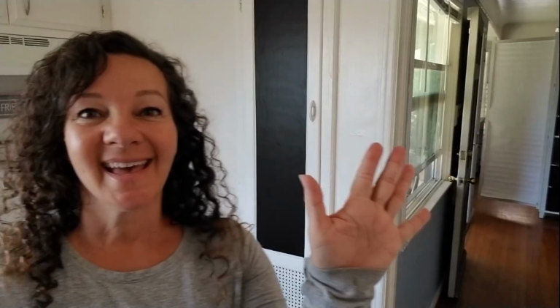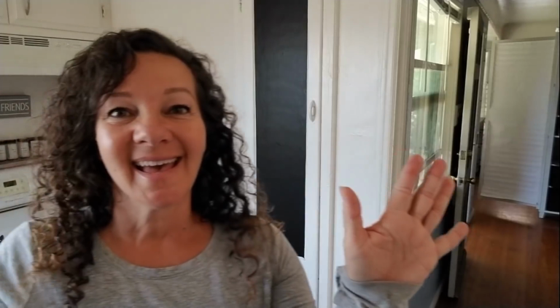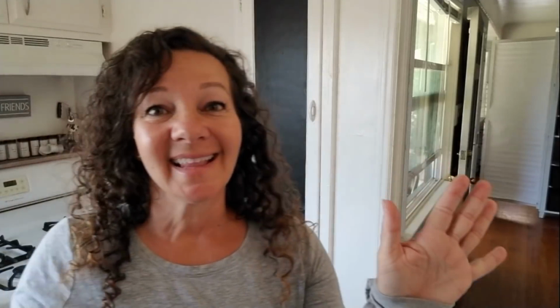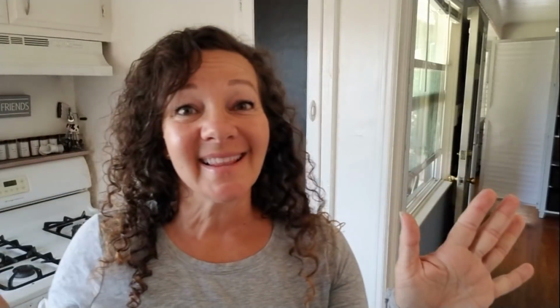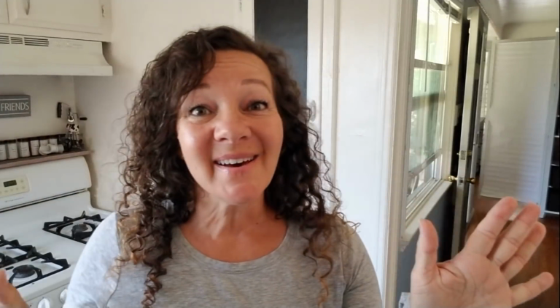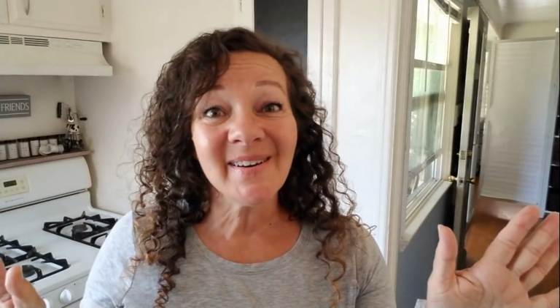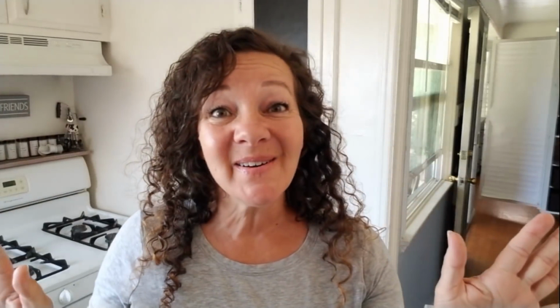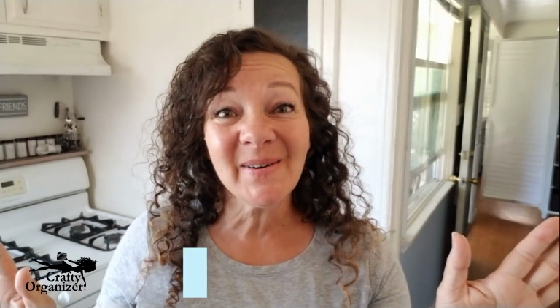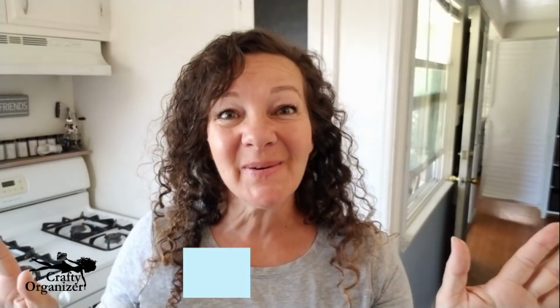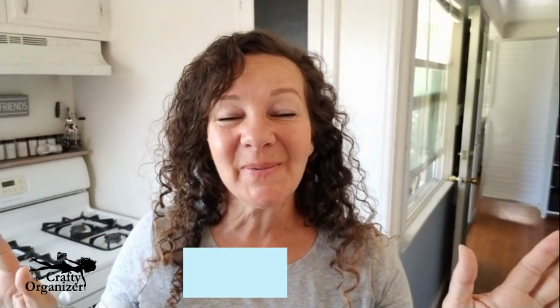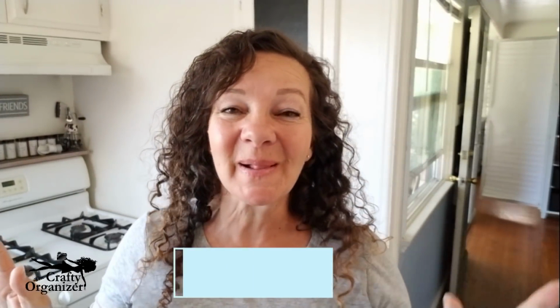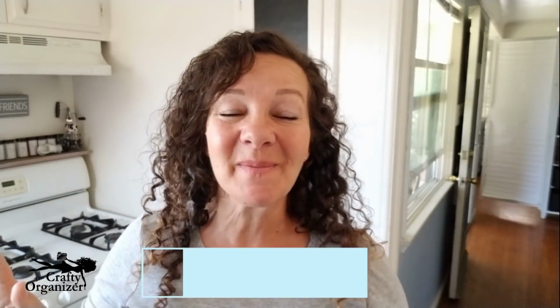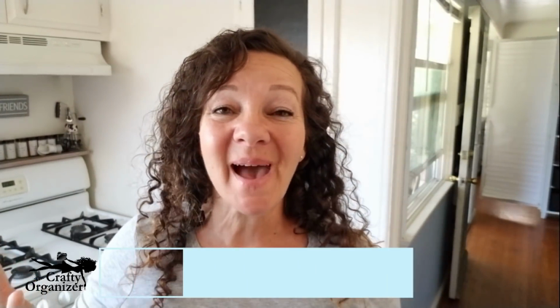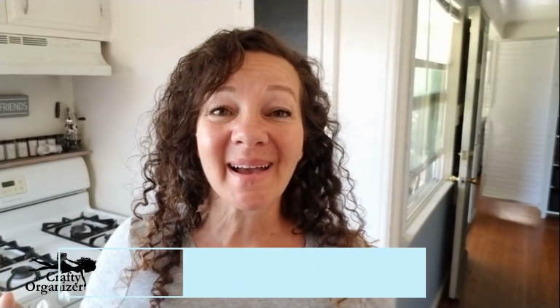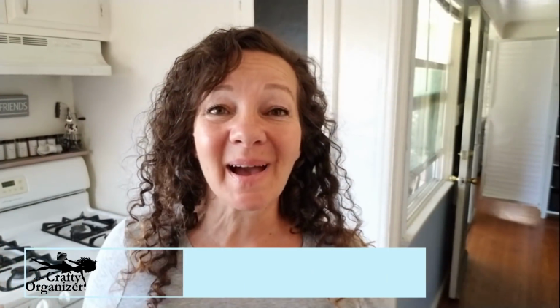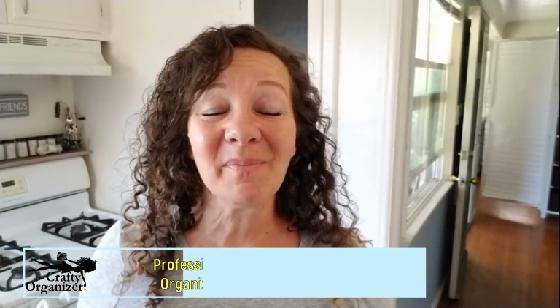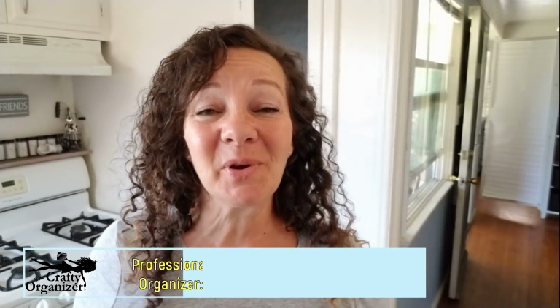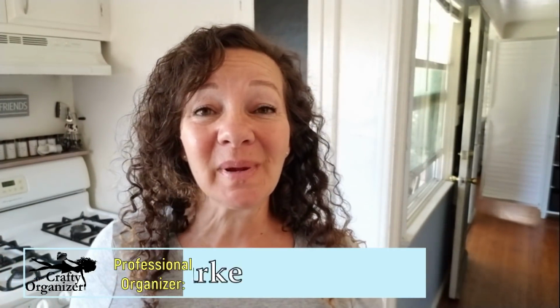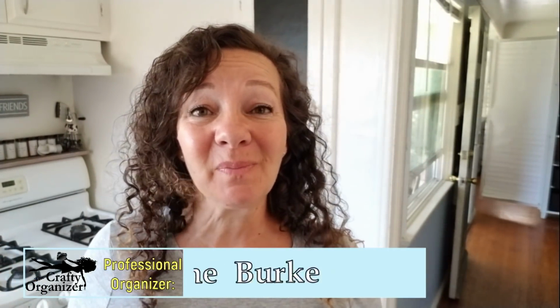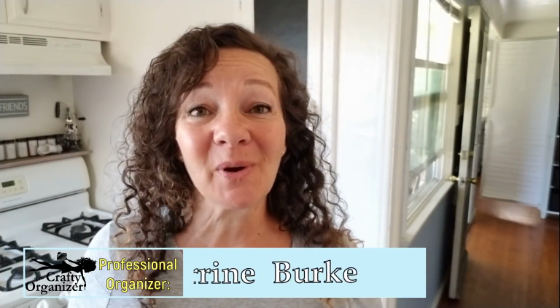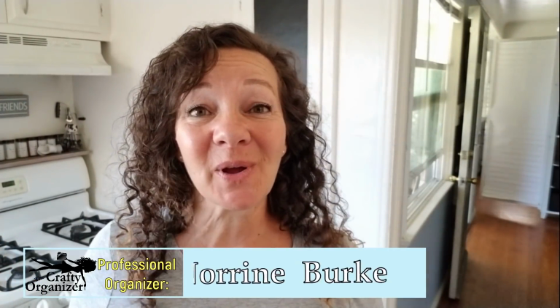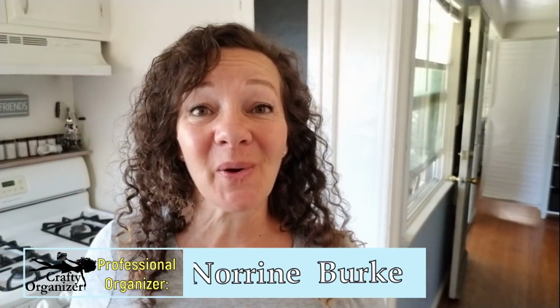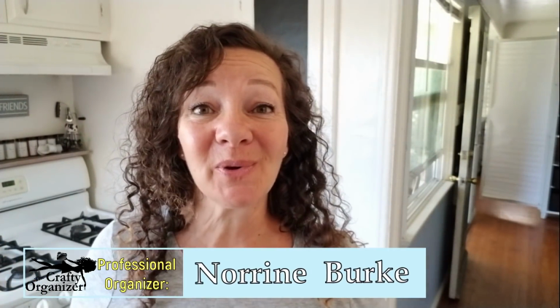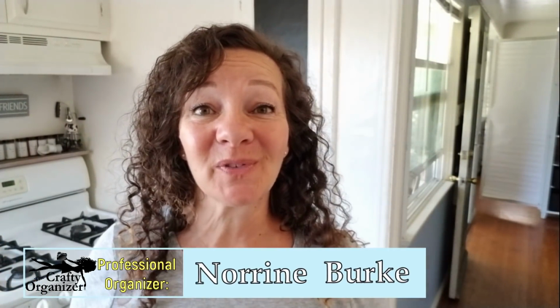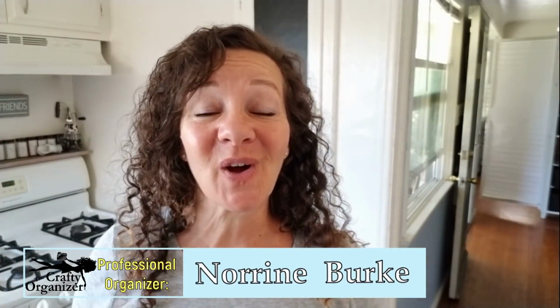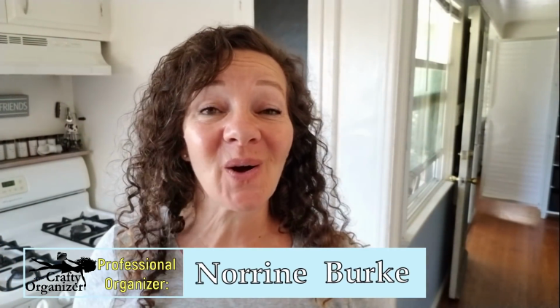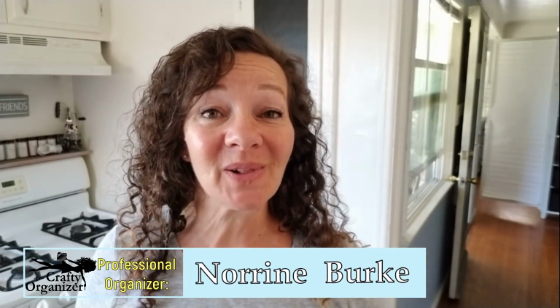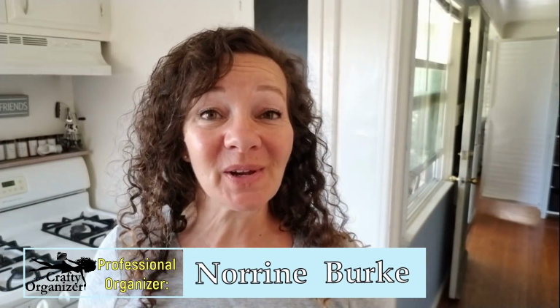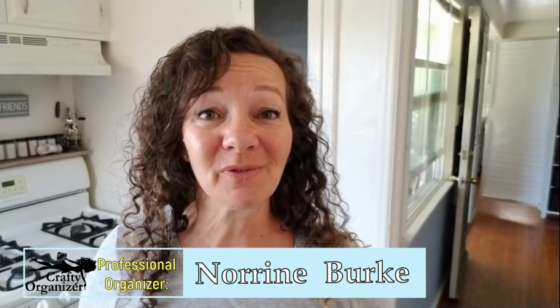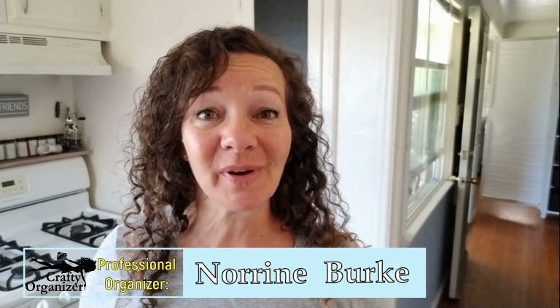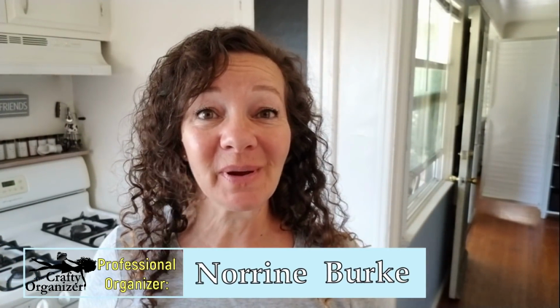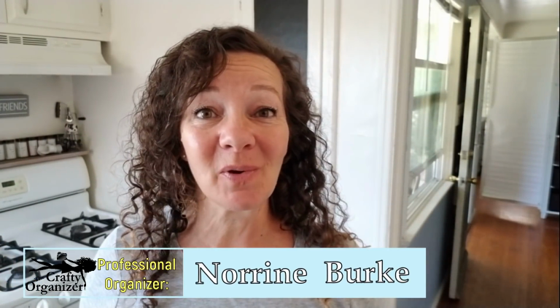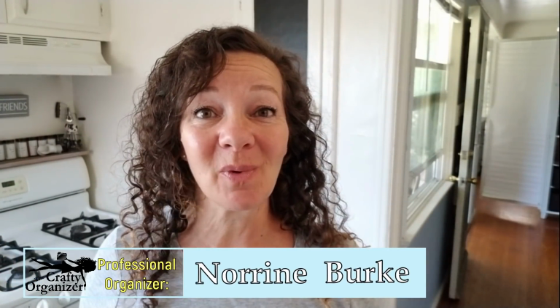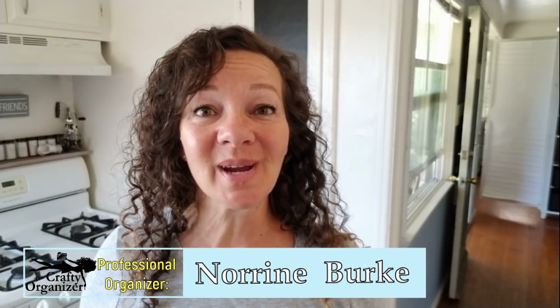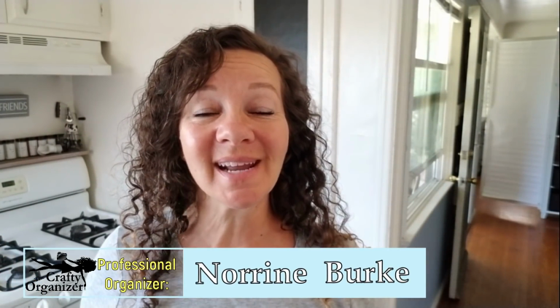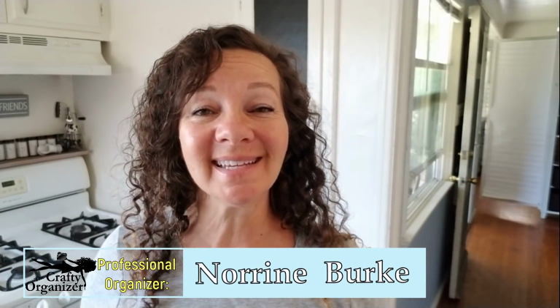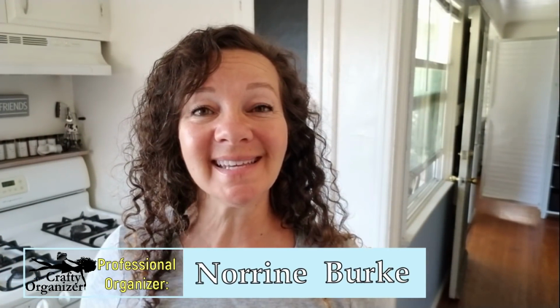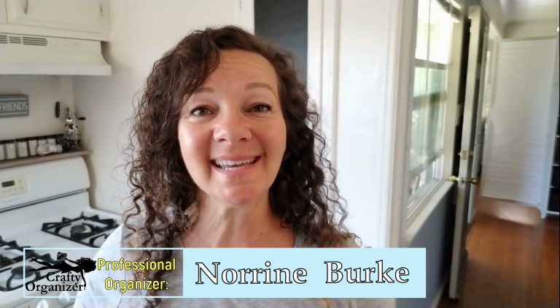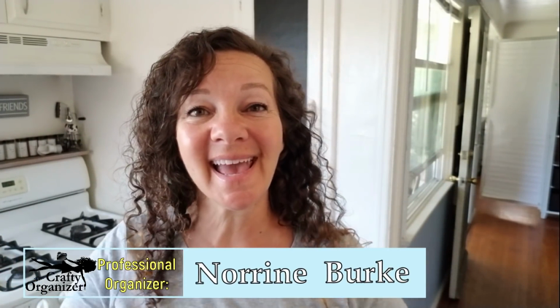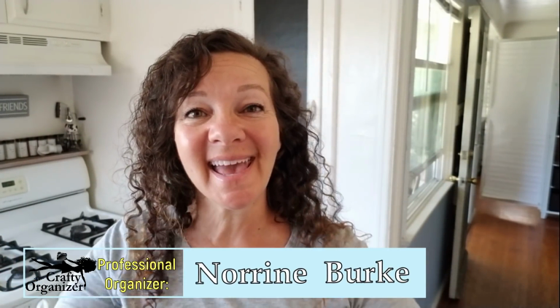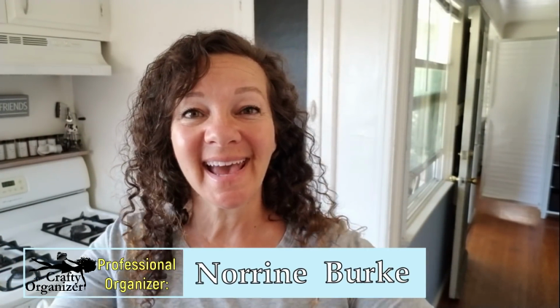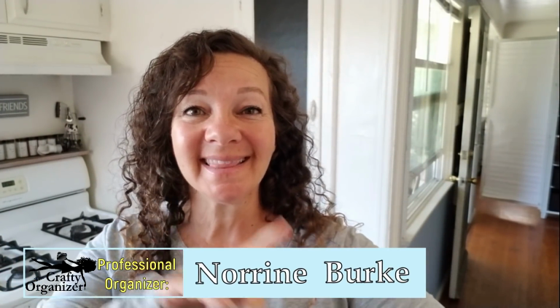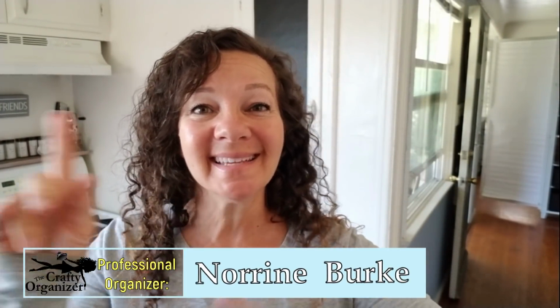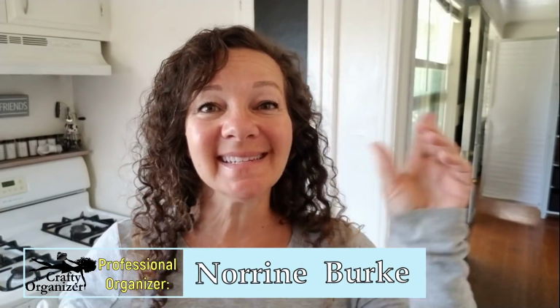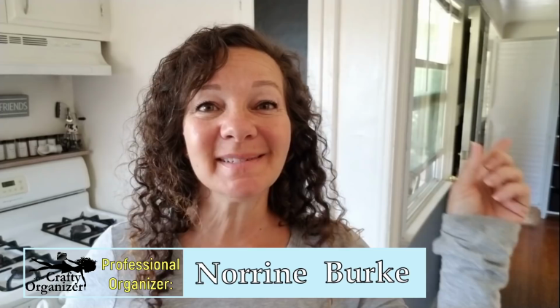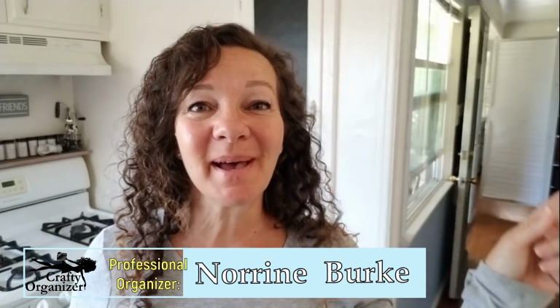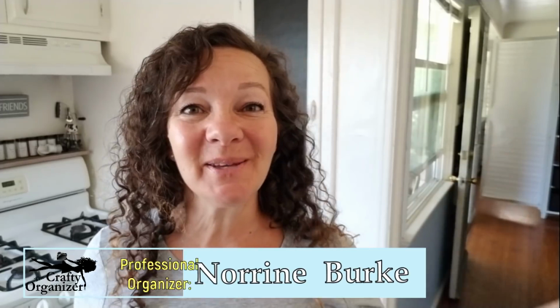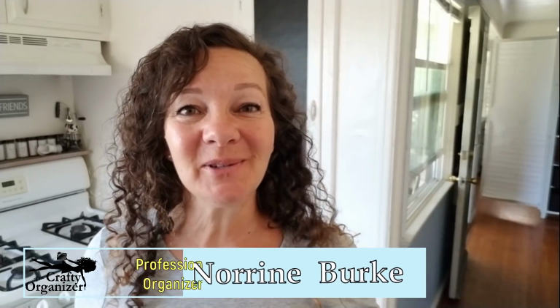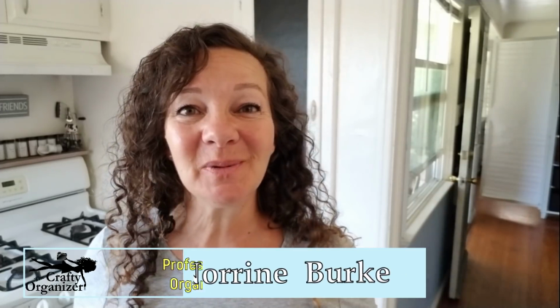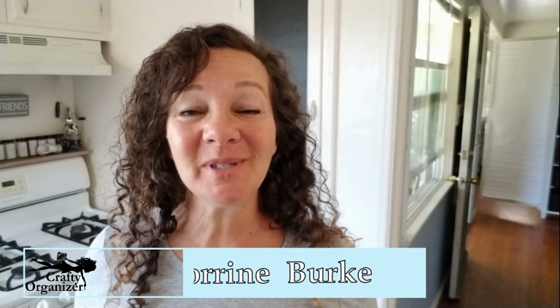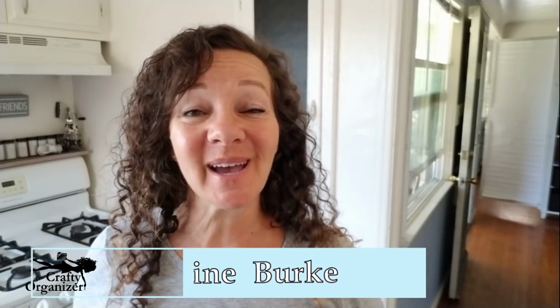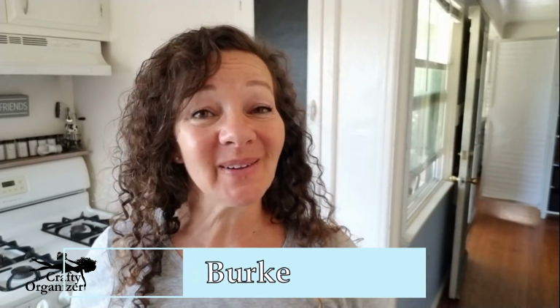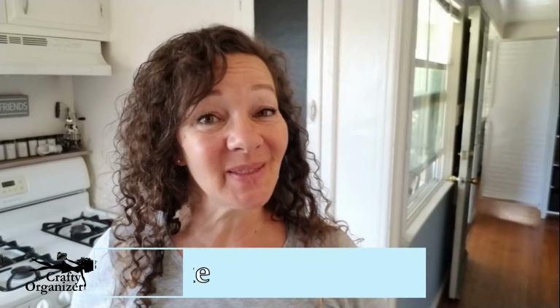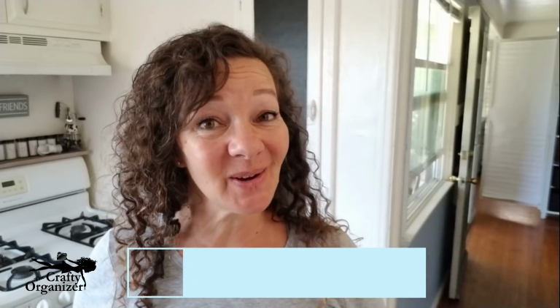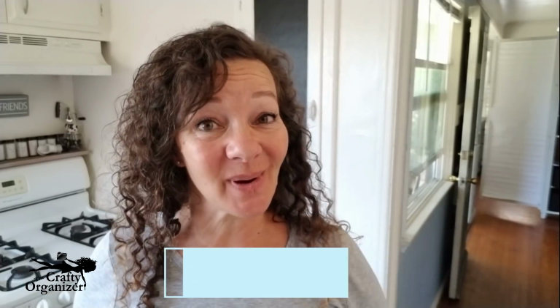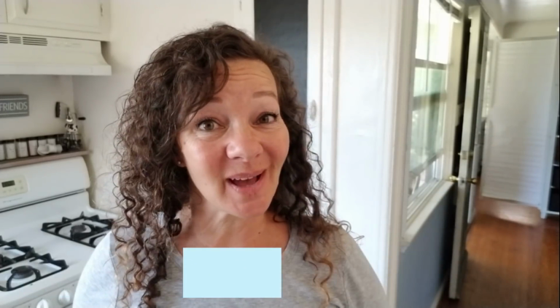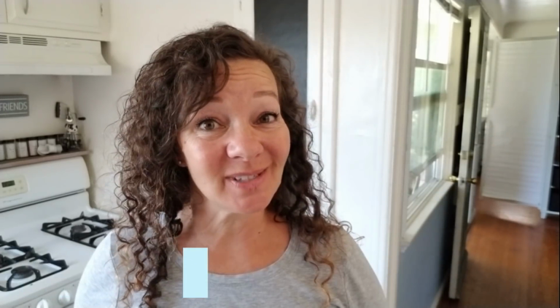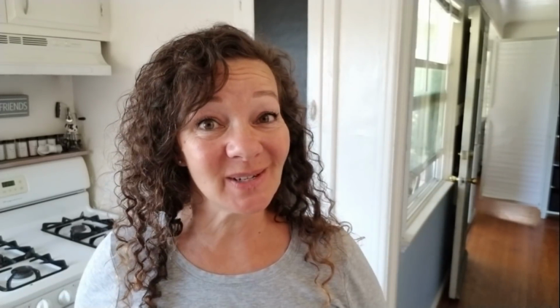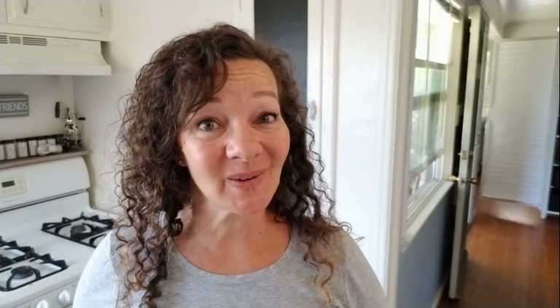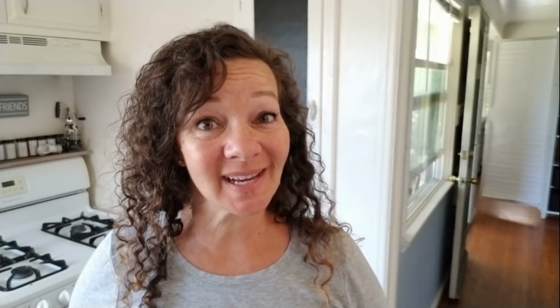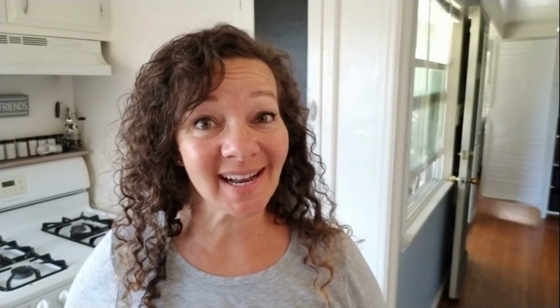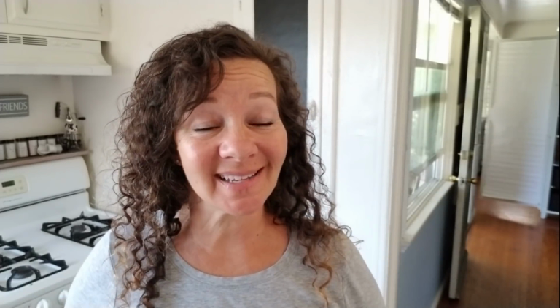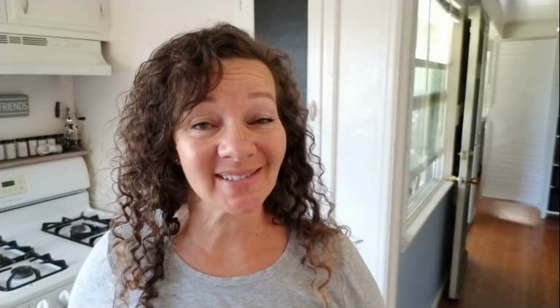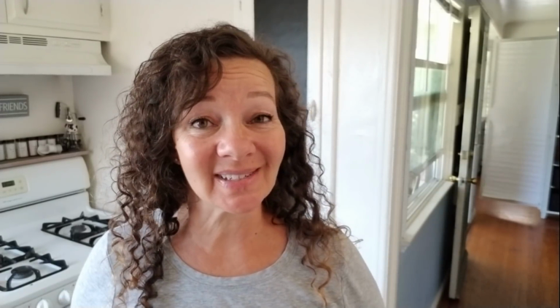Hello, welcome back. I'm Noreen Burke, owner of Call Clutter Fairy Home Organizing, and this is my YouTube channel, The Crafty Organizer.